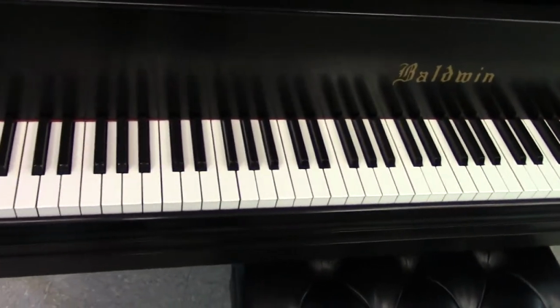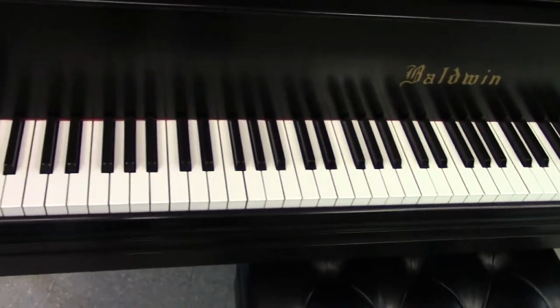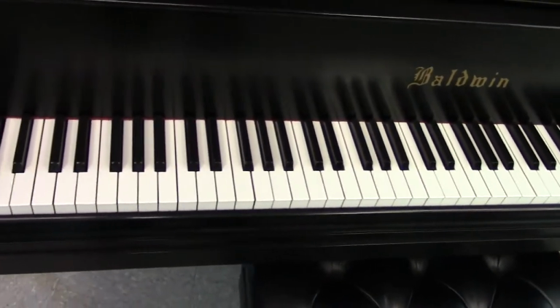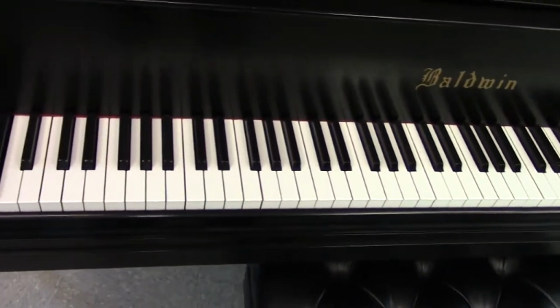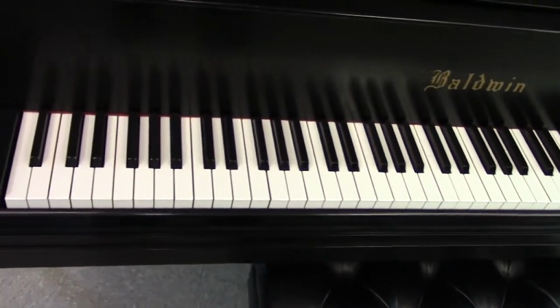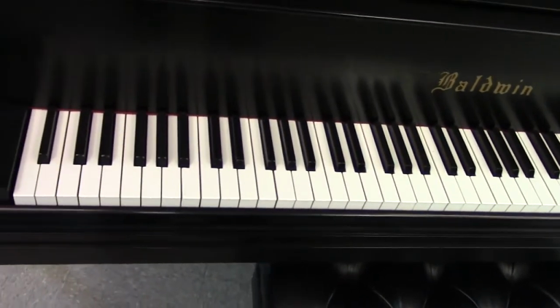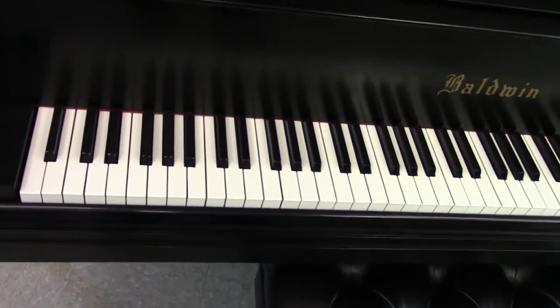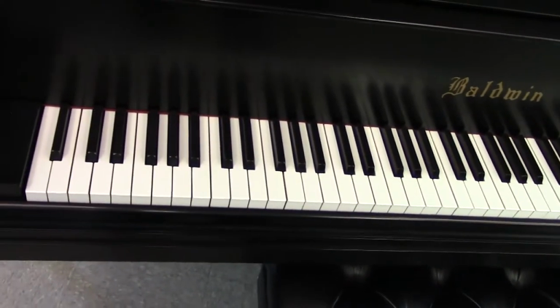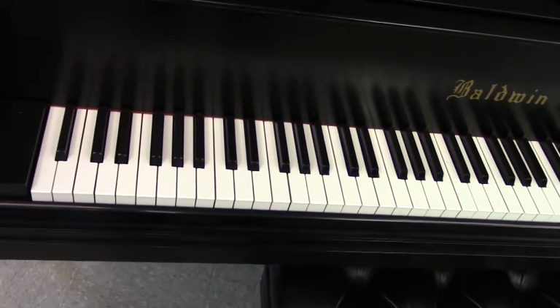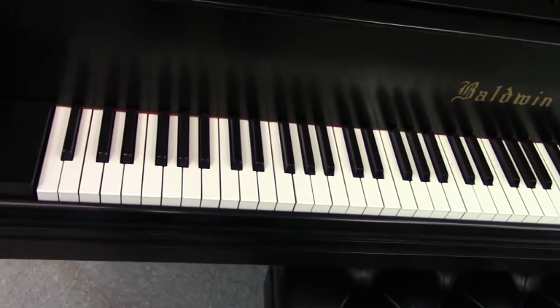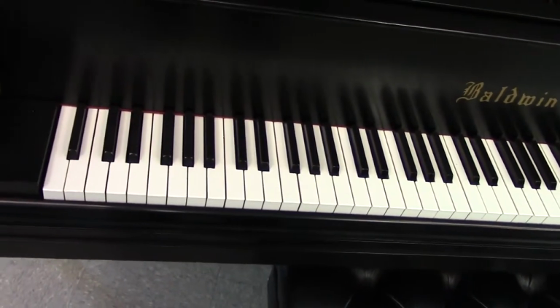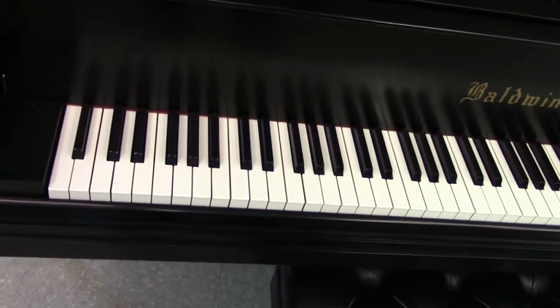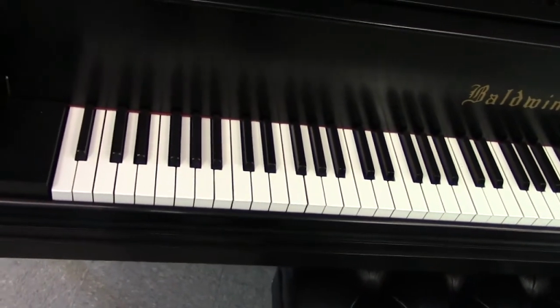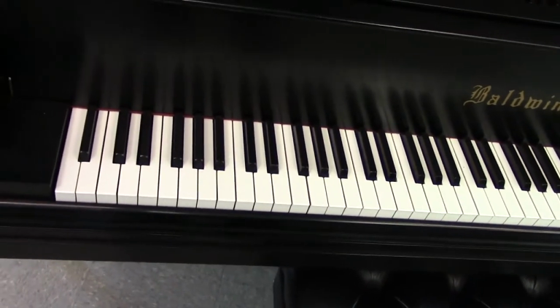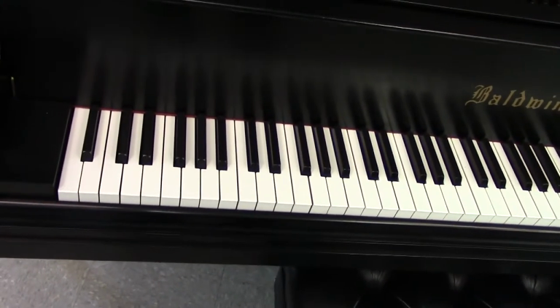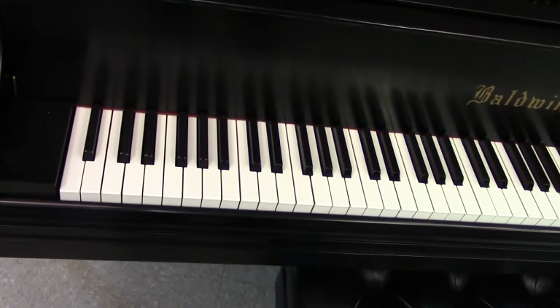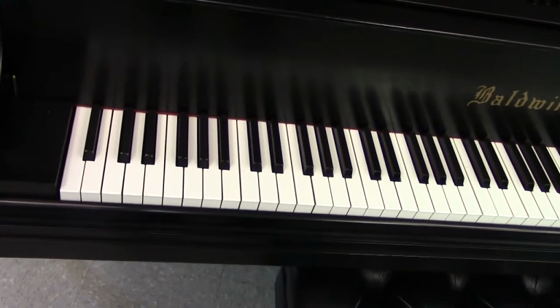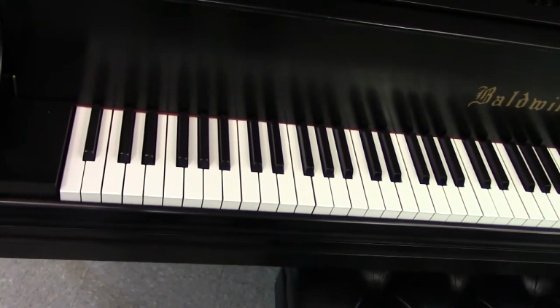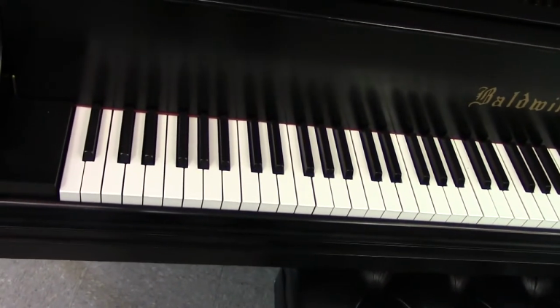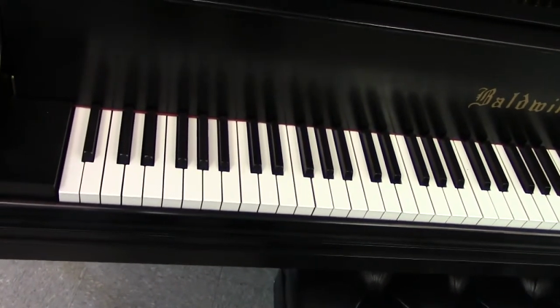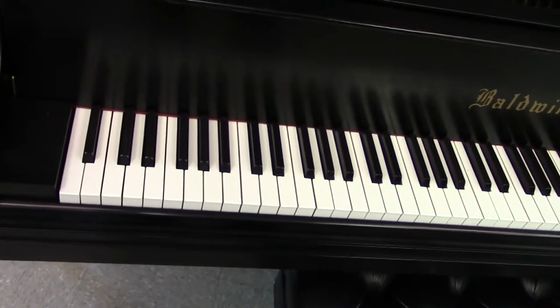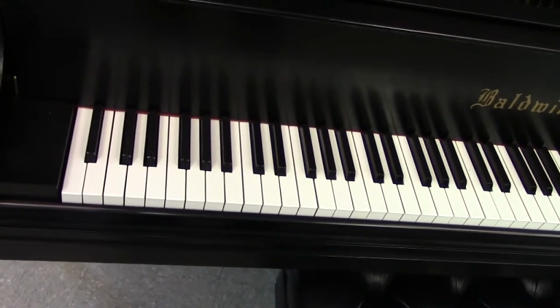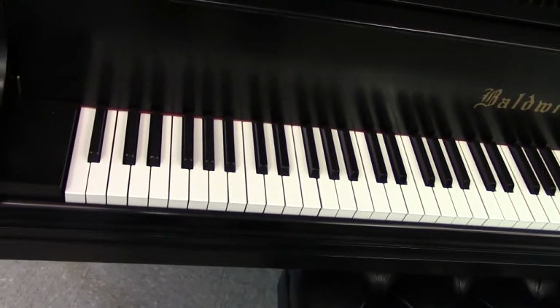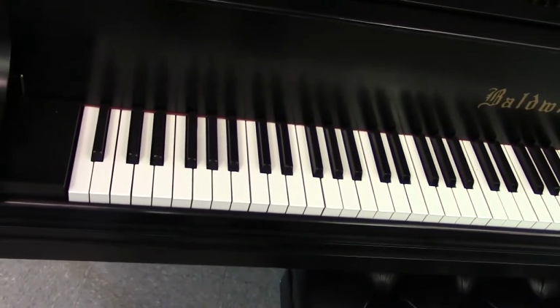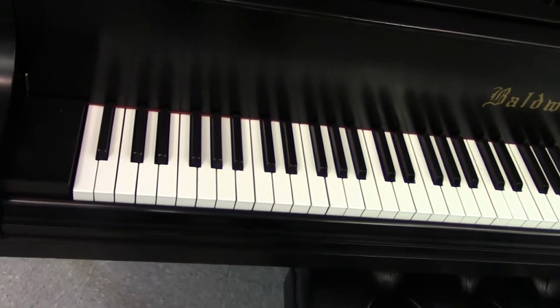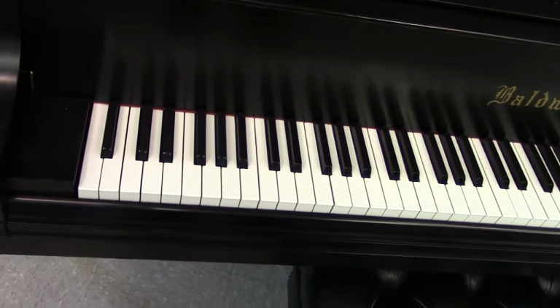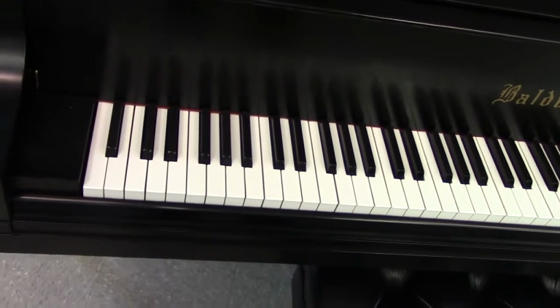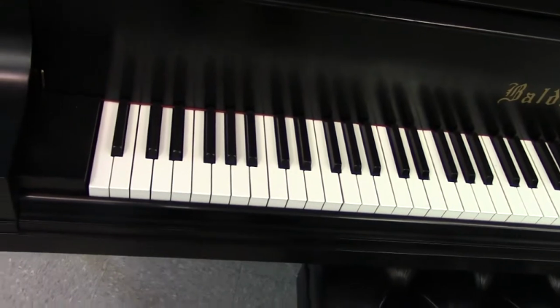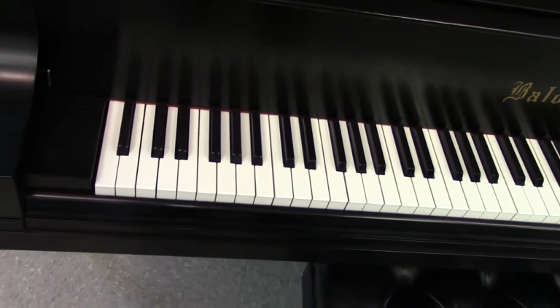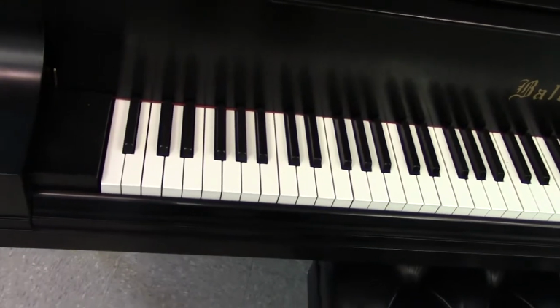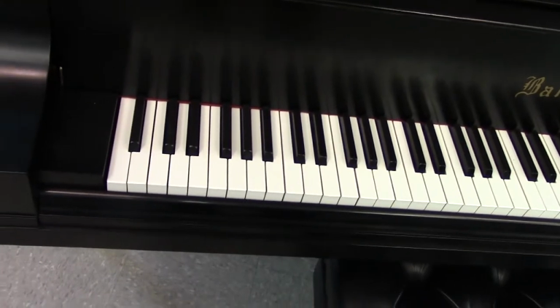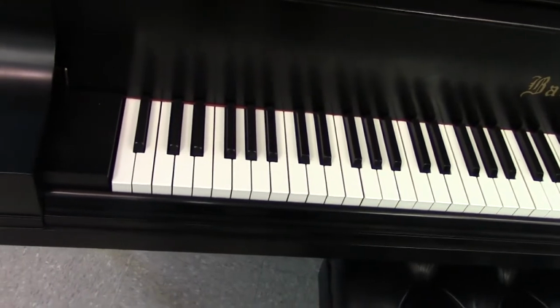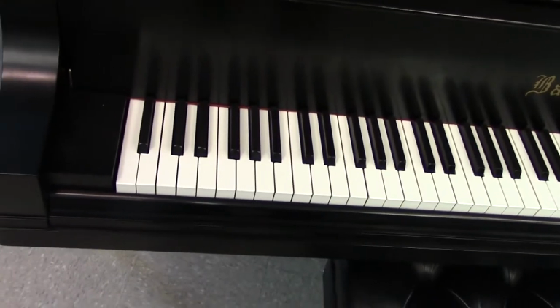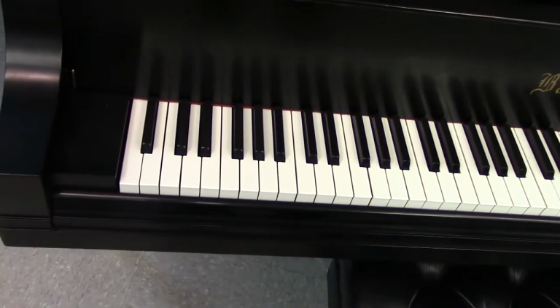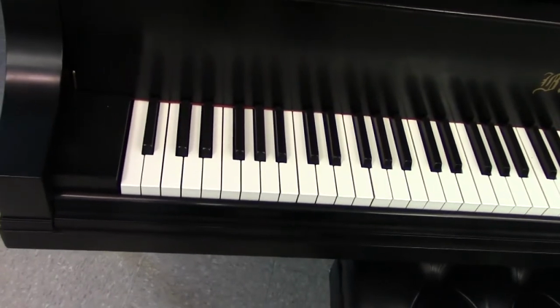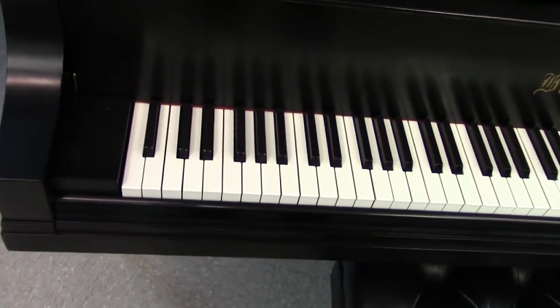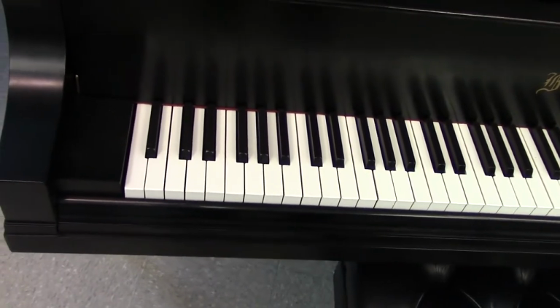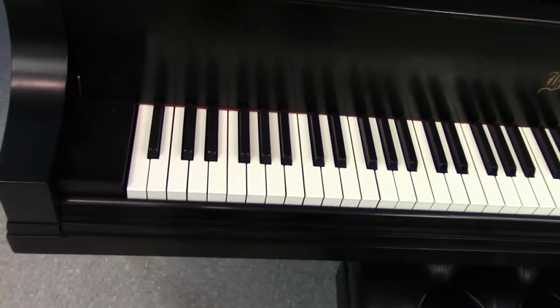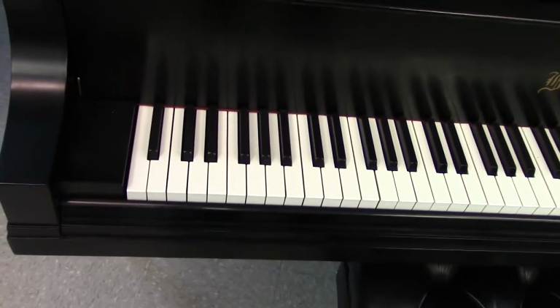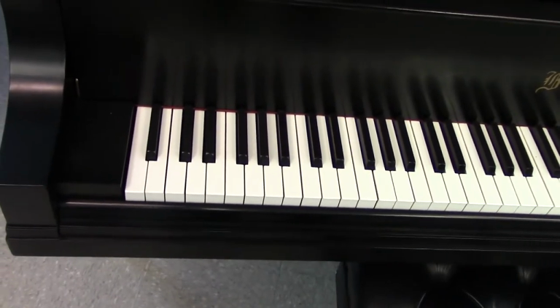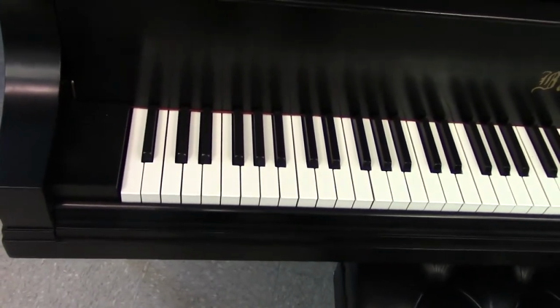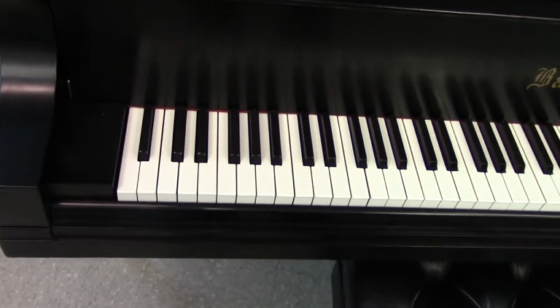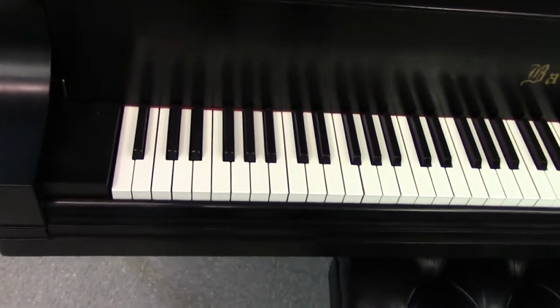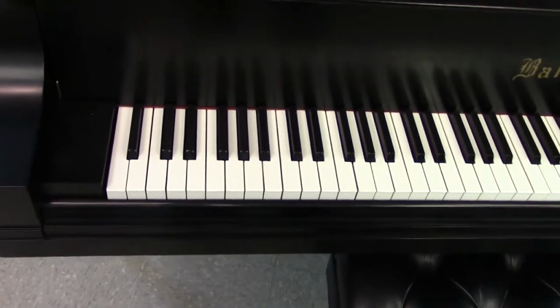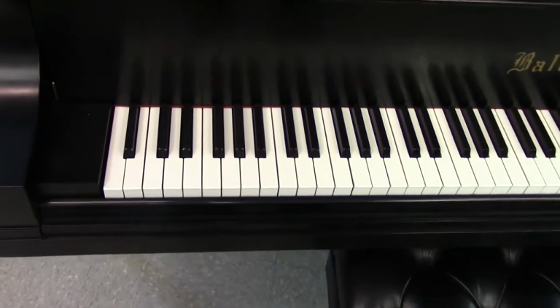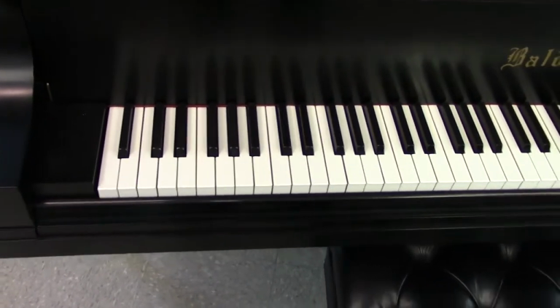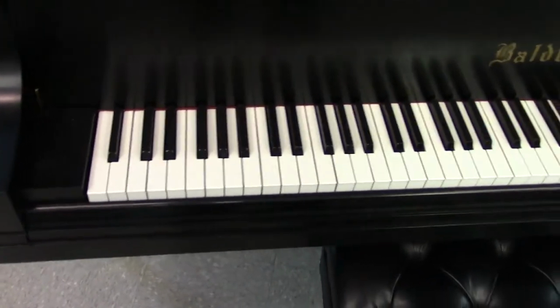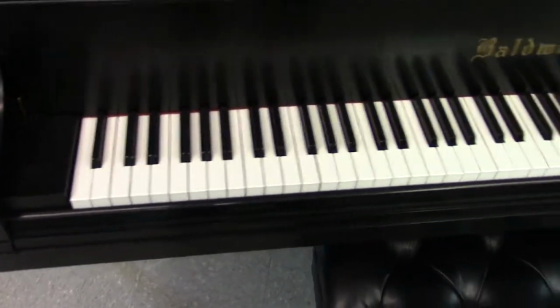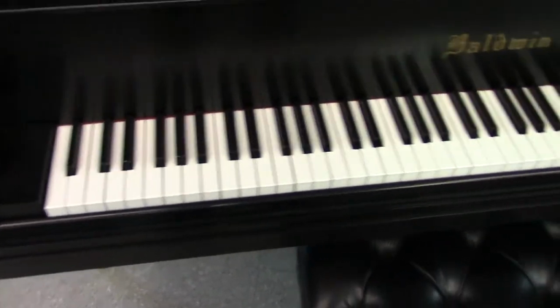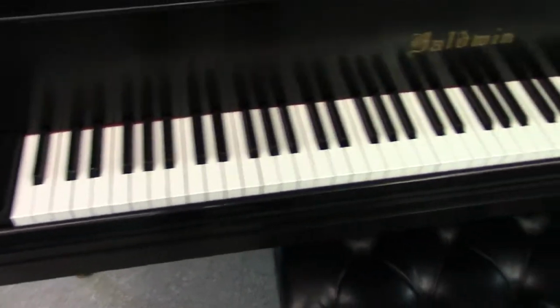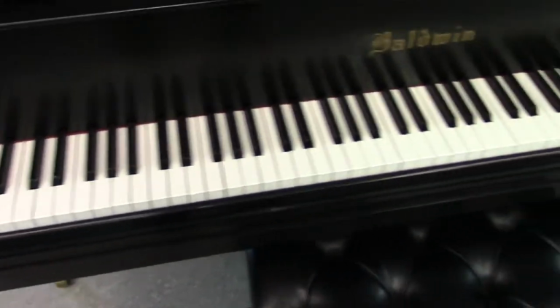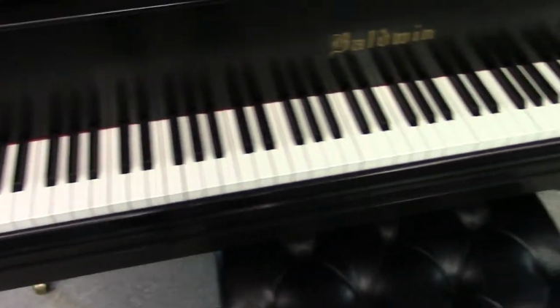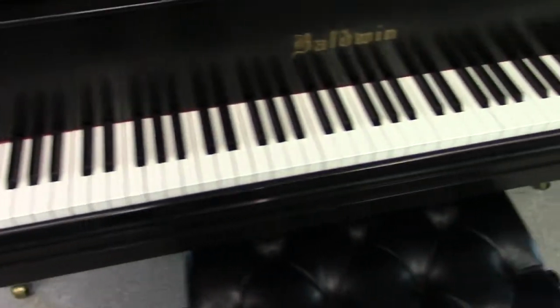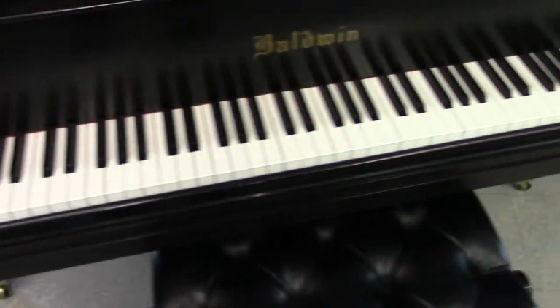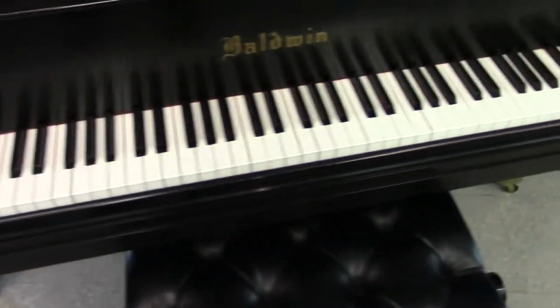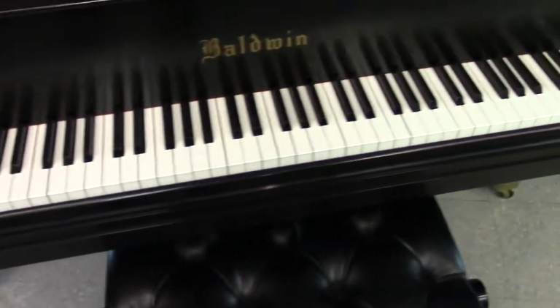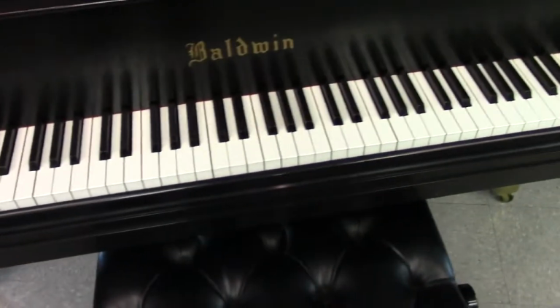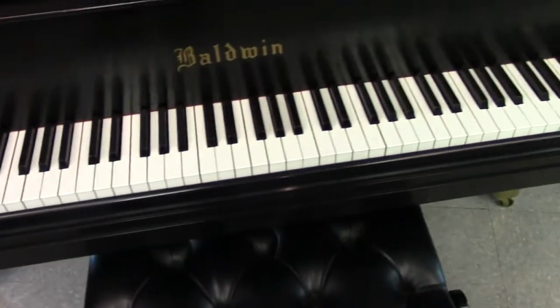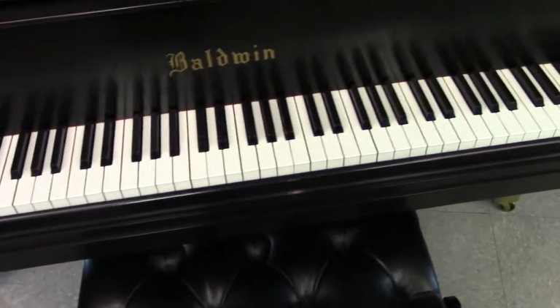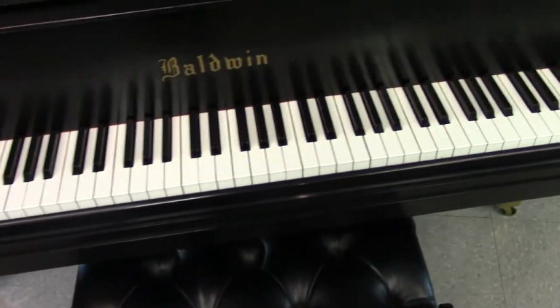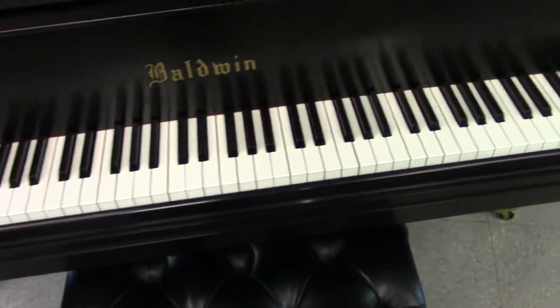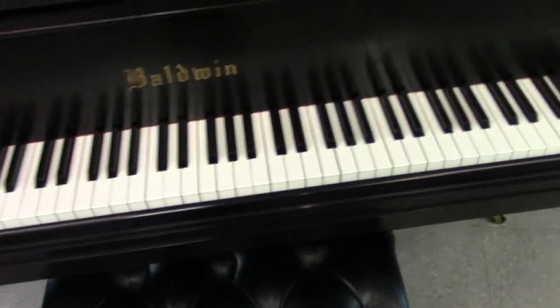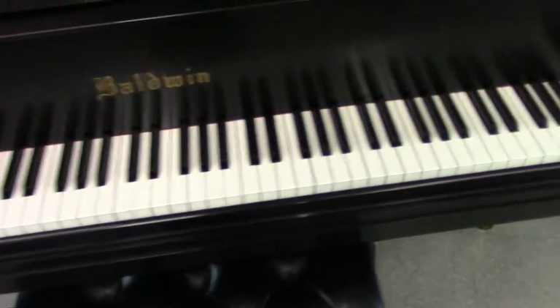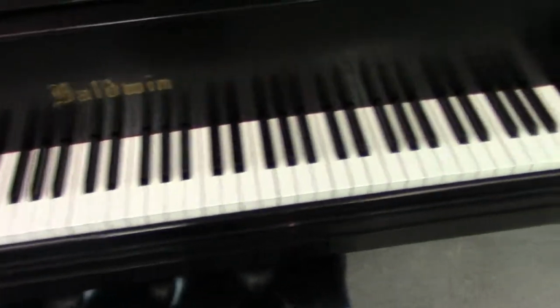The piano hammers, as I said, are replaced. The action is very smooth, very even top to bottom.